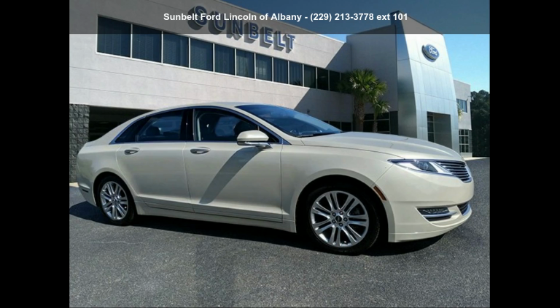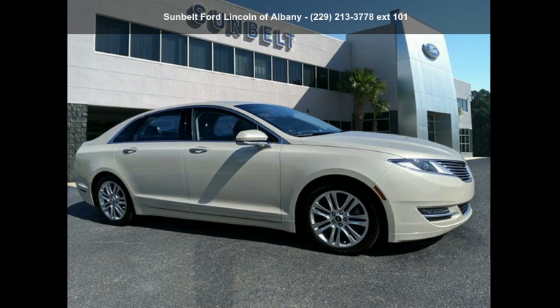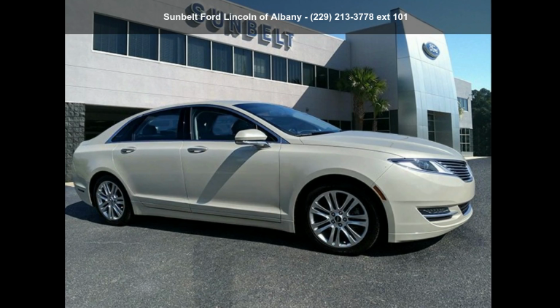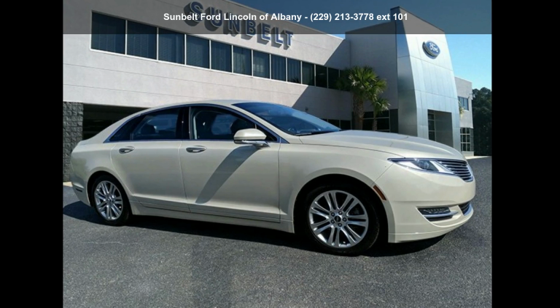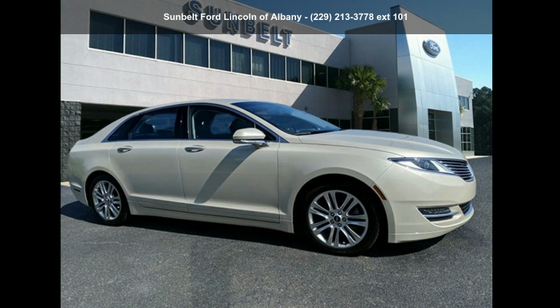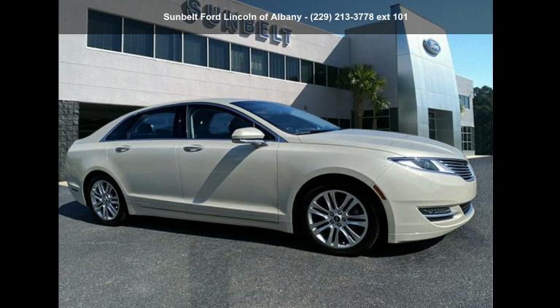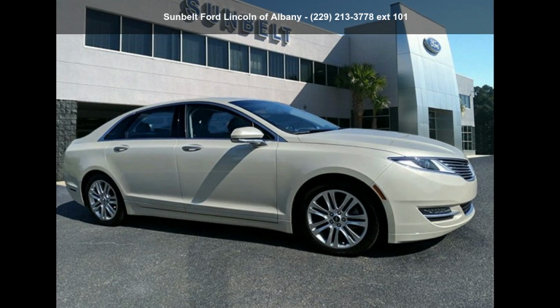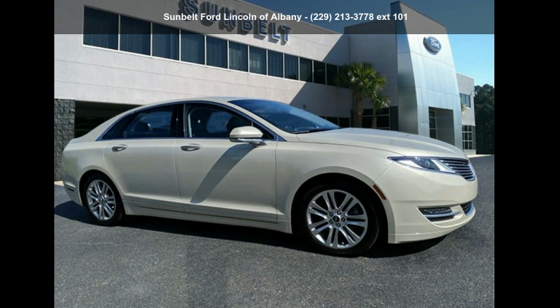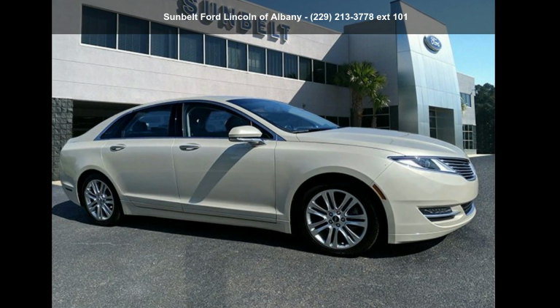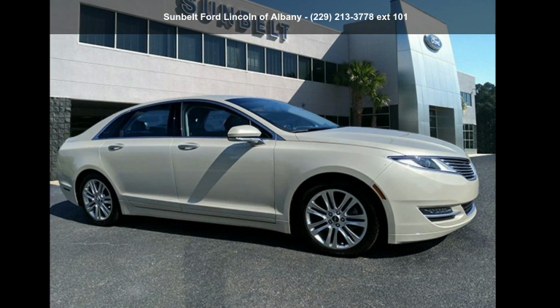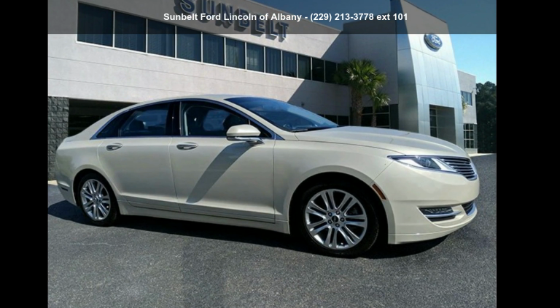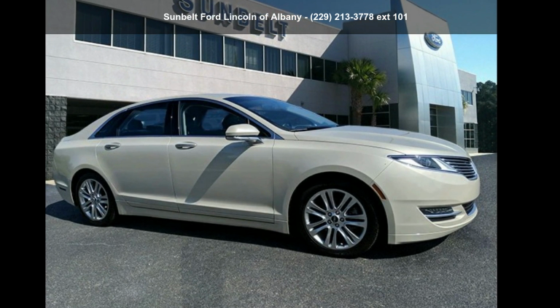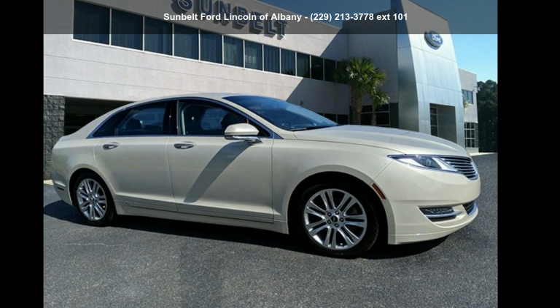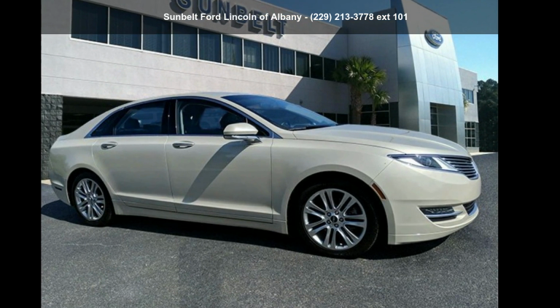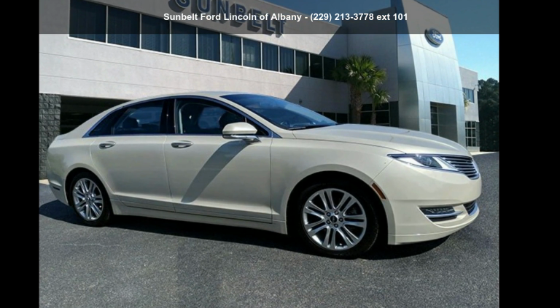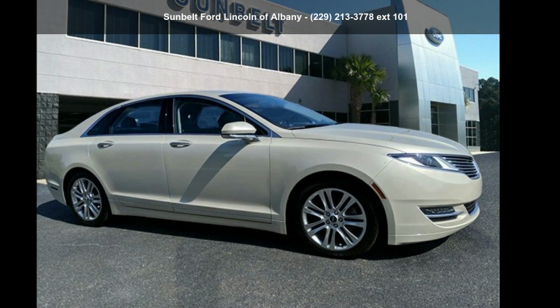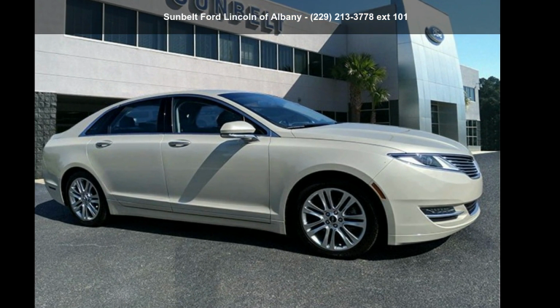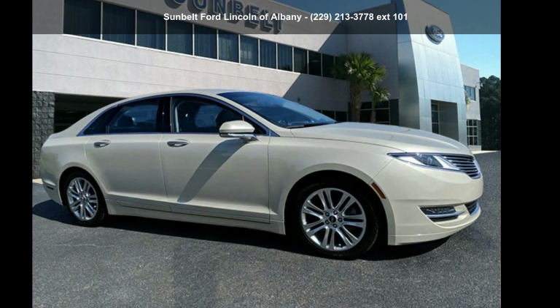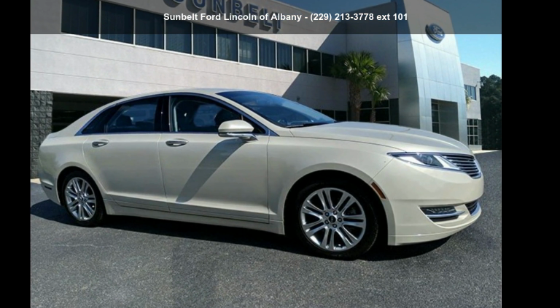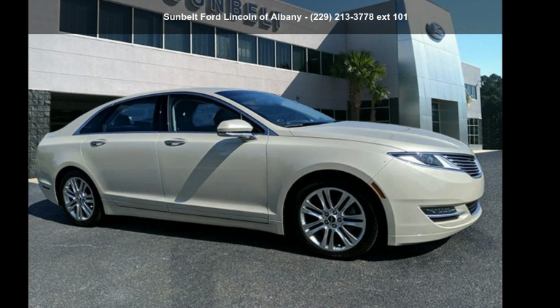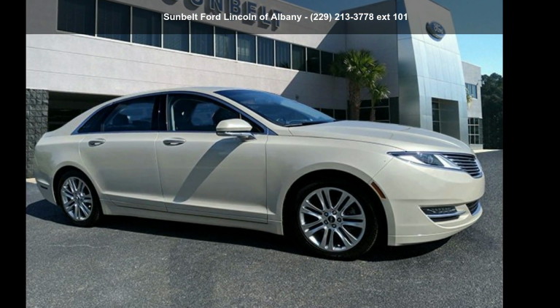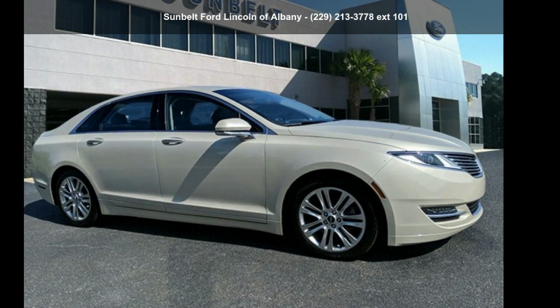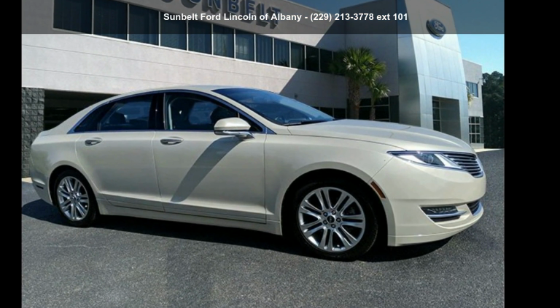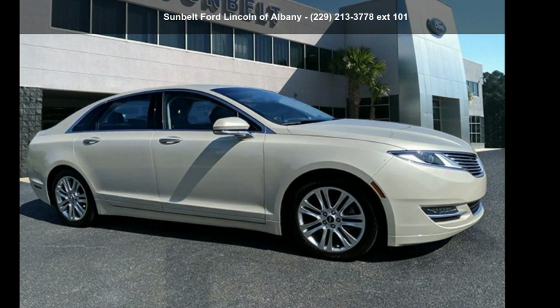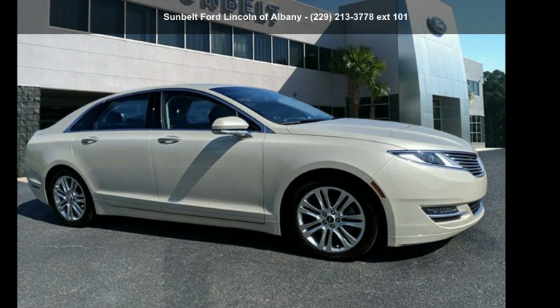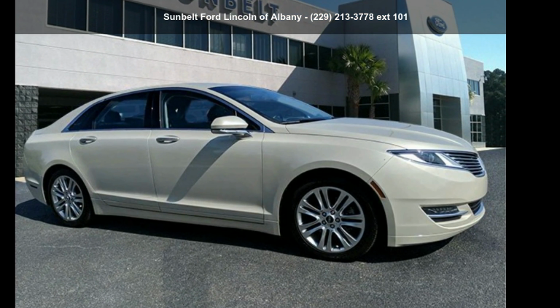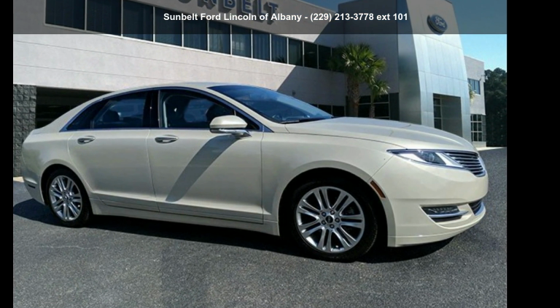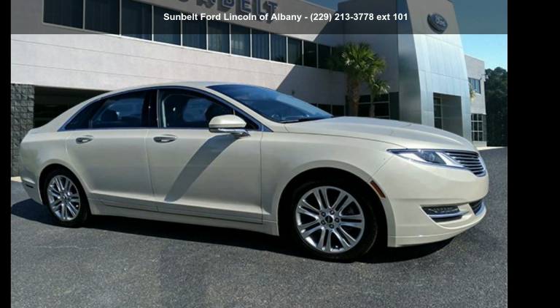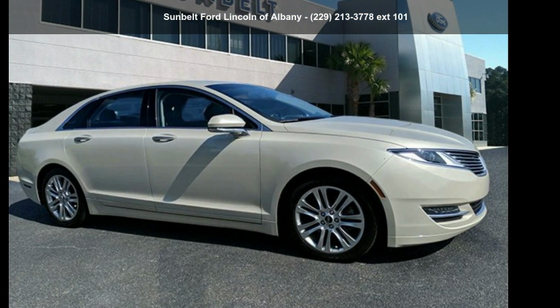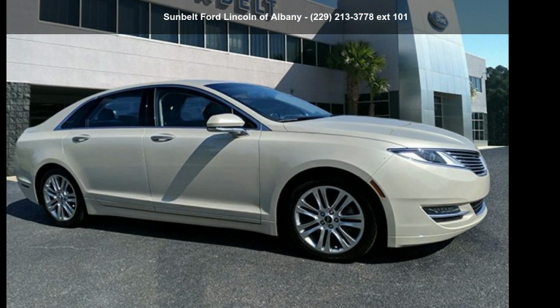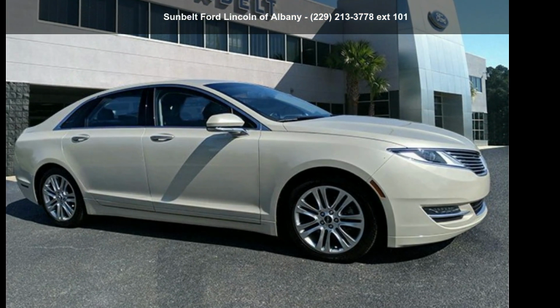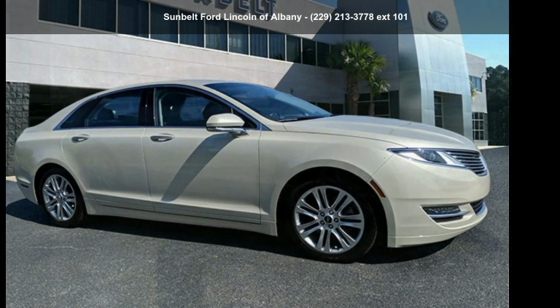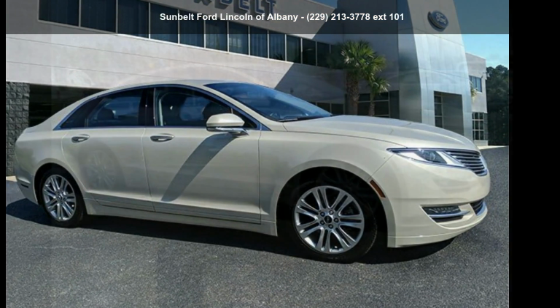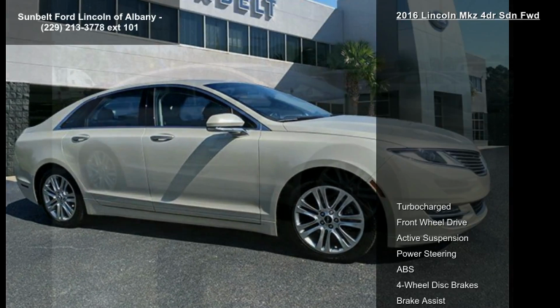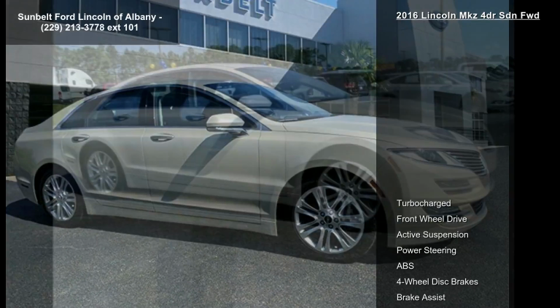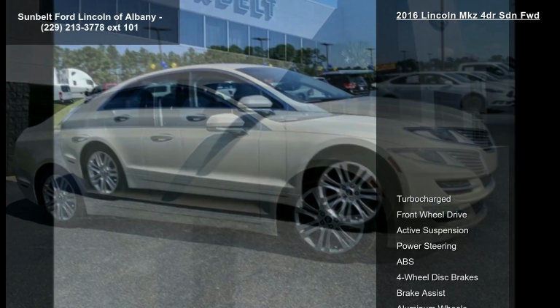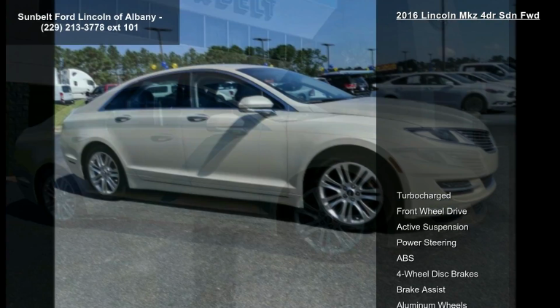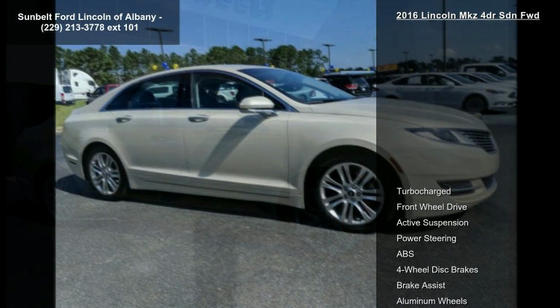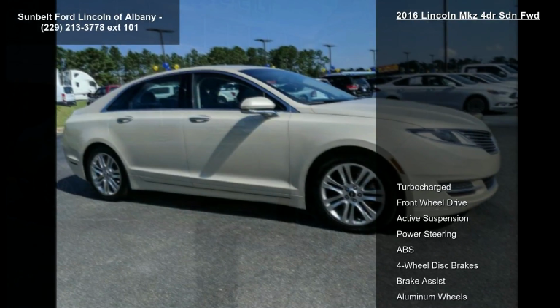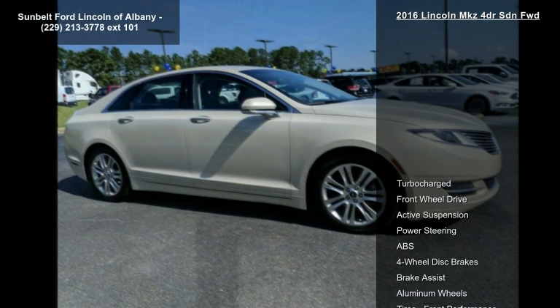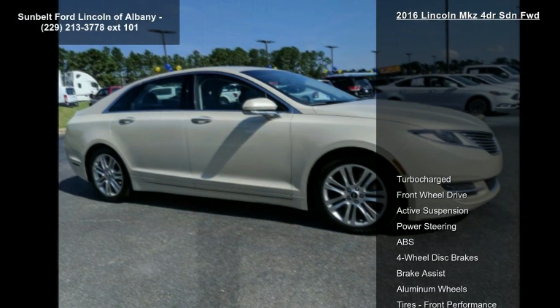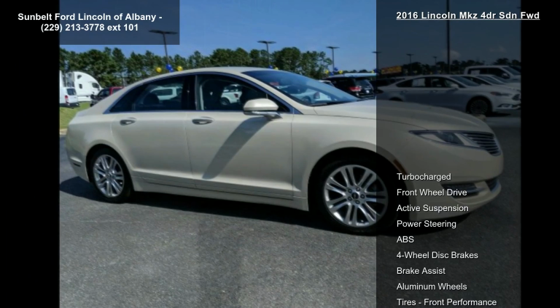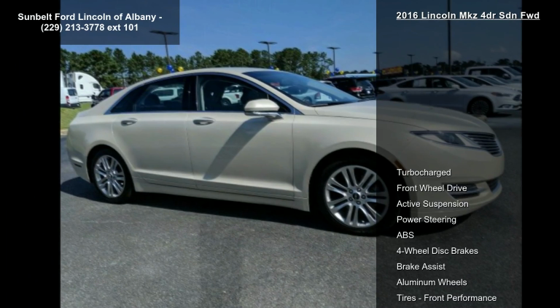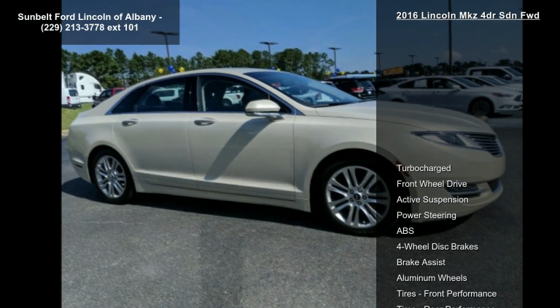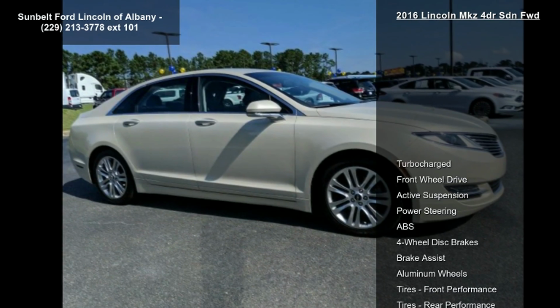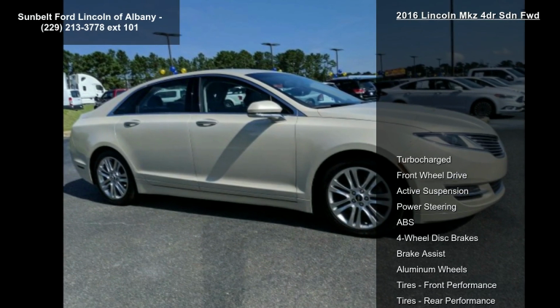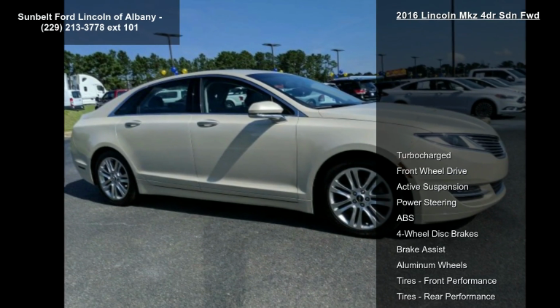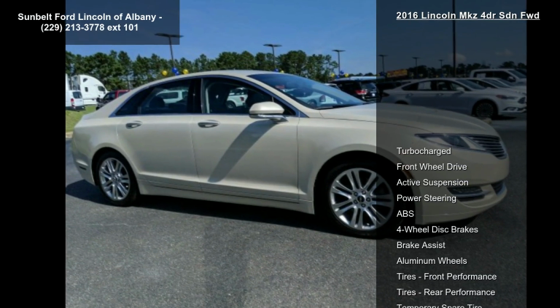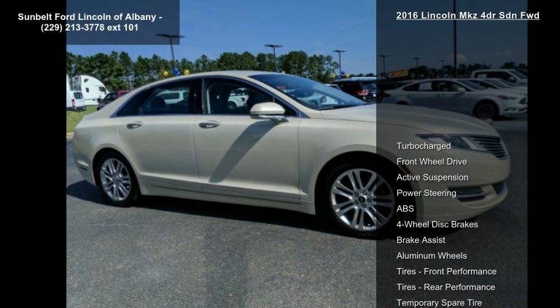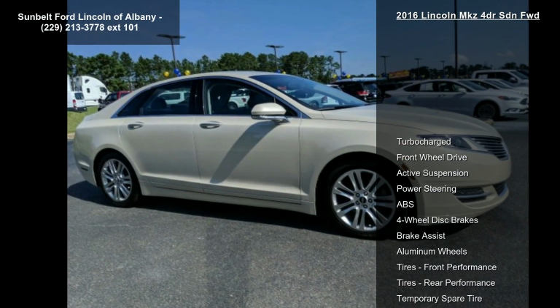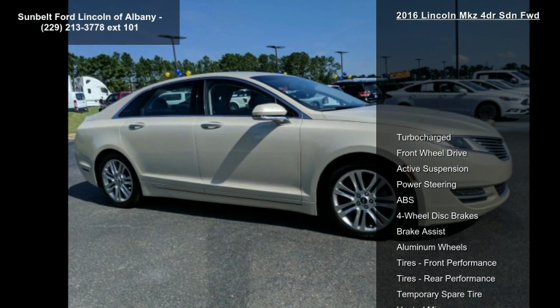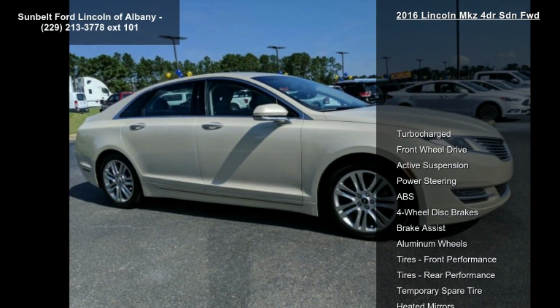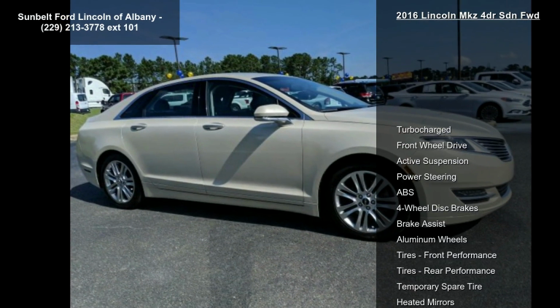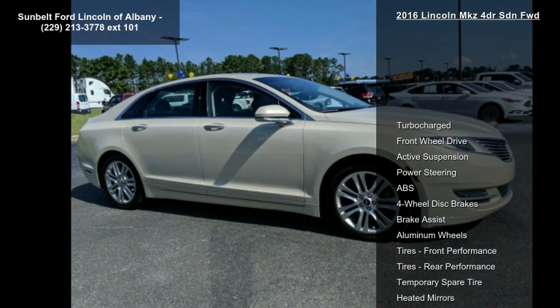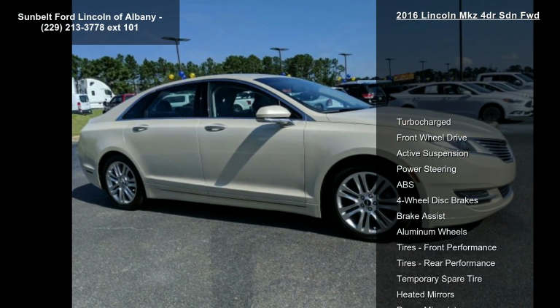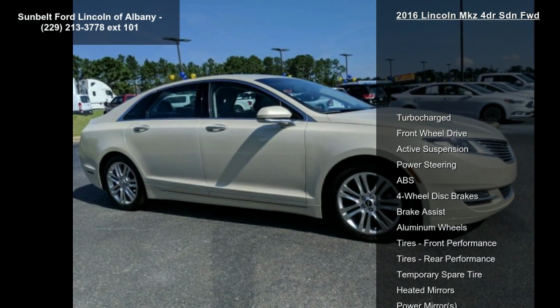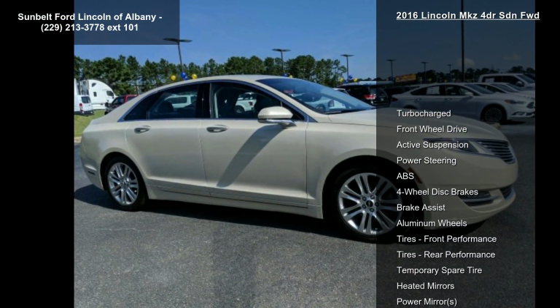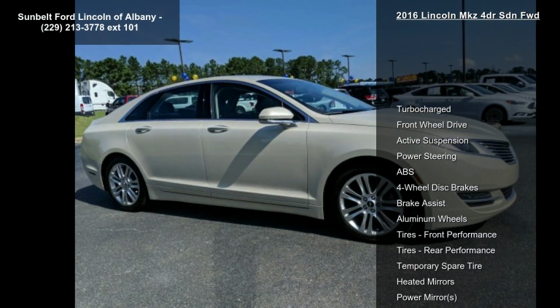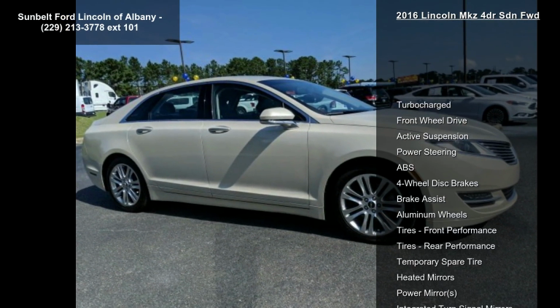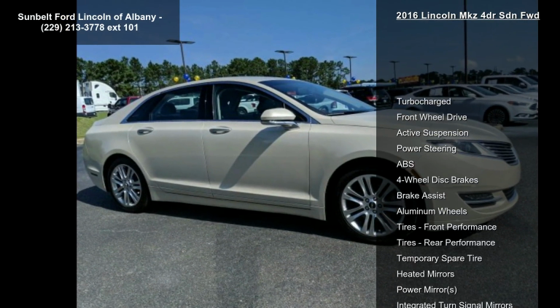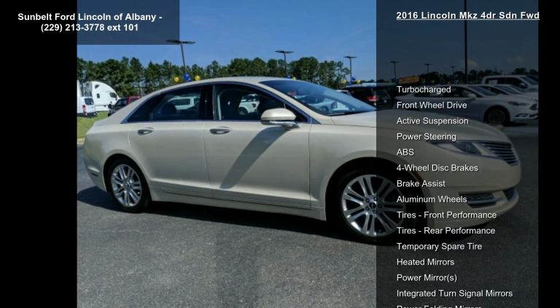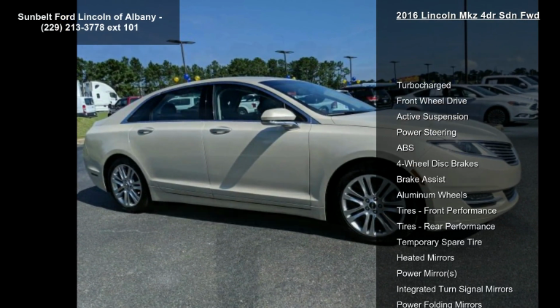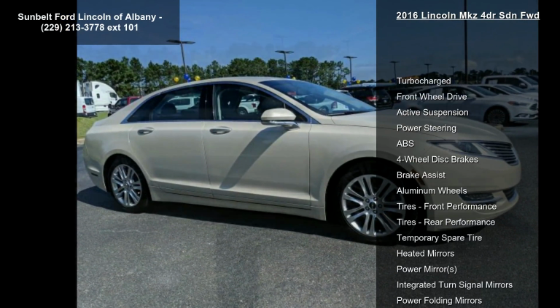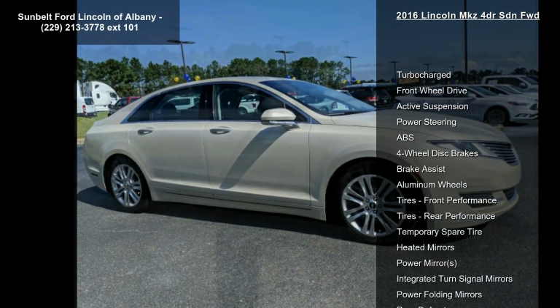Step into the Lincoln 2016 MKZ 4-Door sedan and front-wheel drive. Don't miss this great deal on a luxury vehicle.